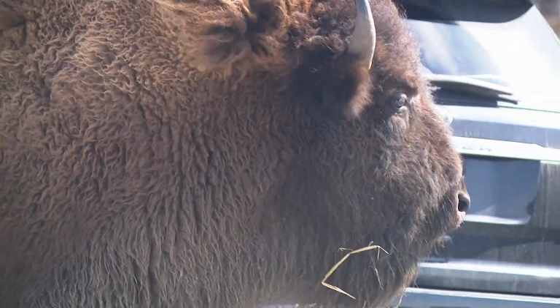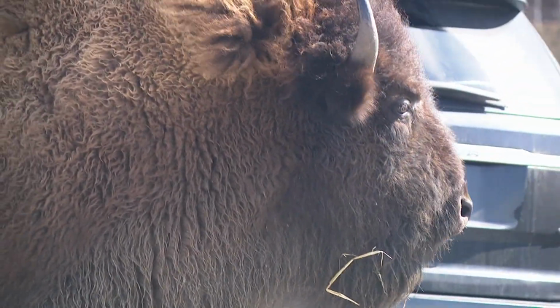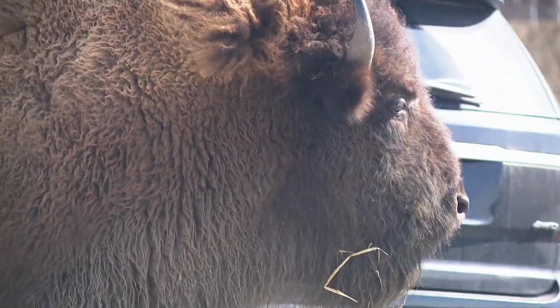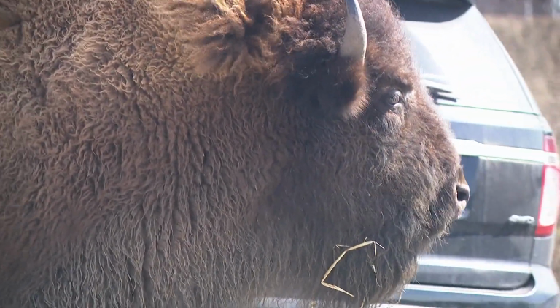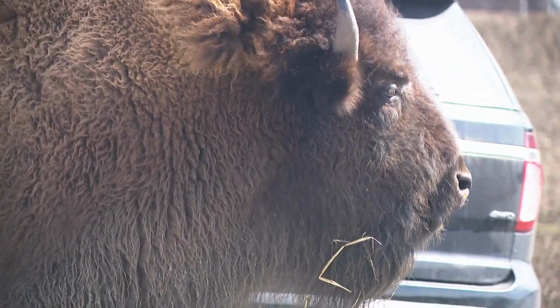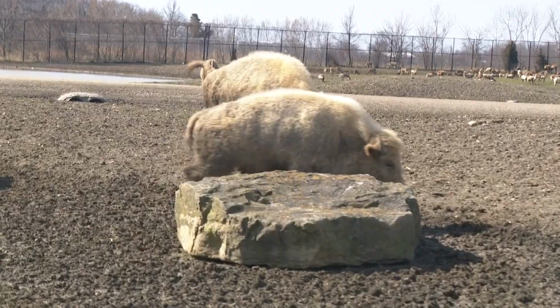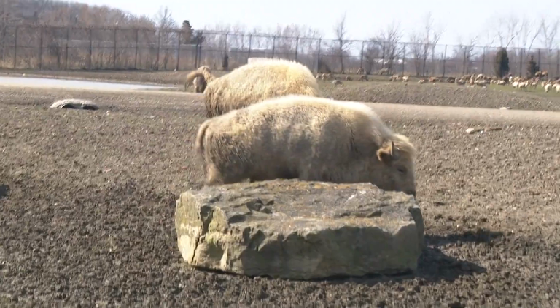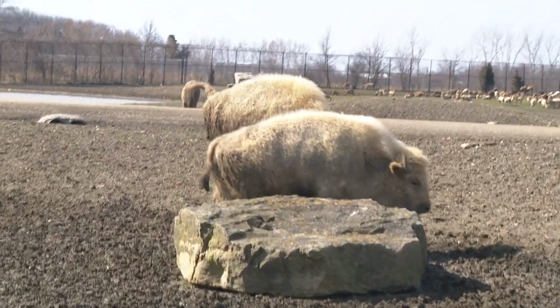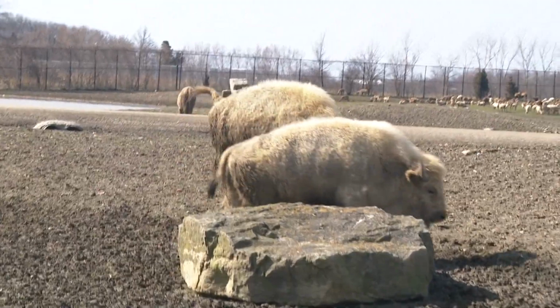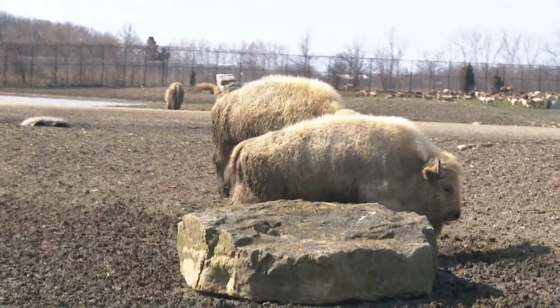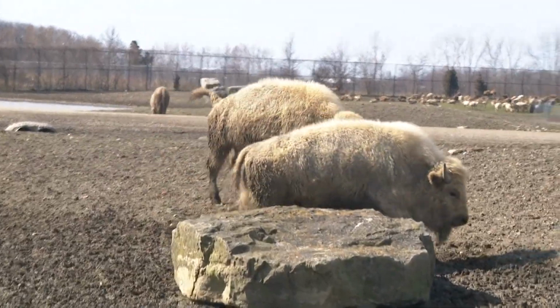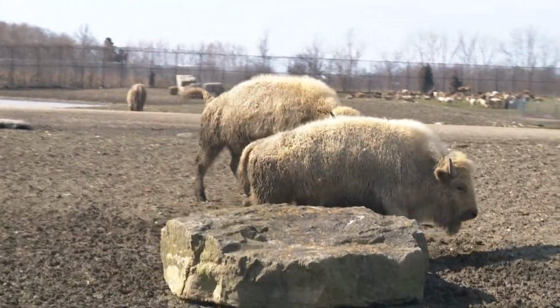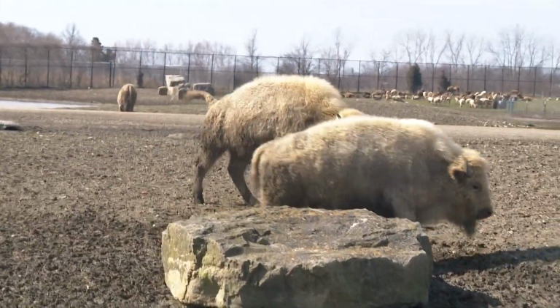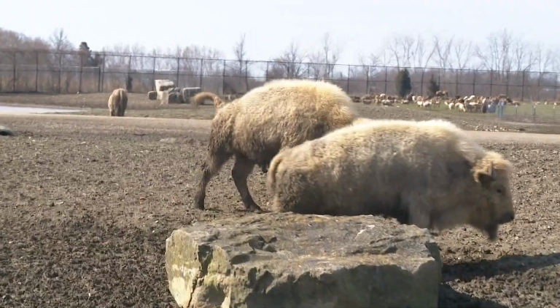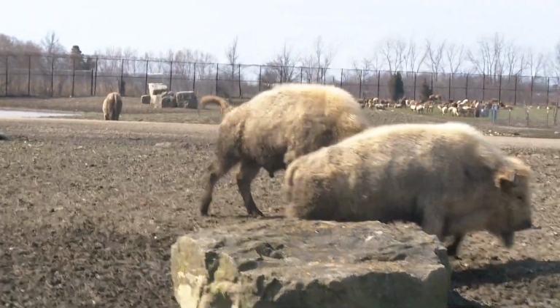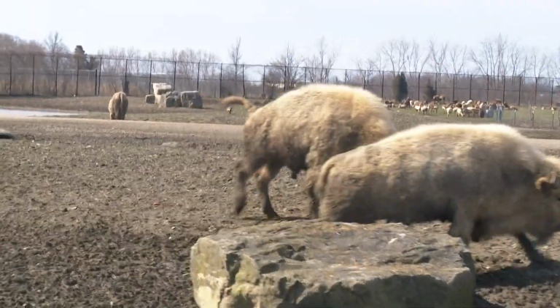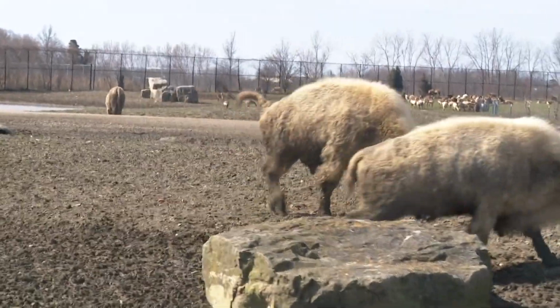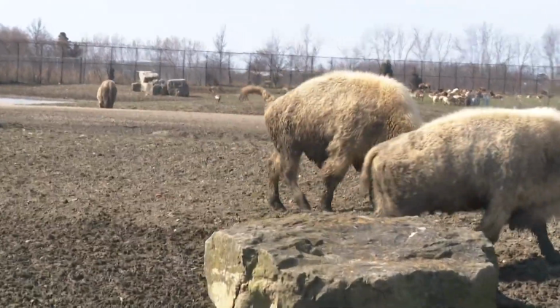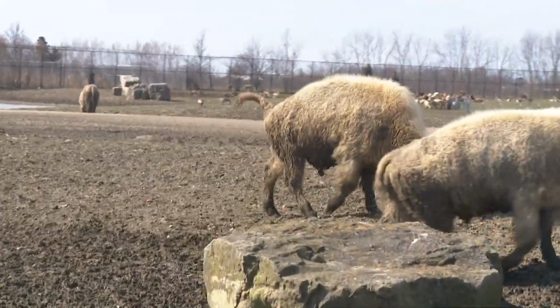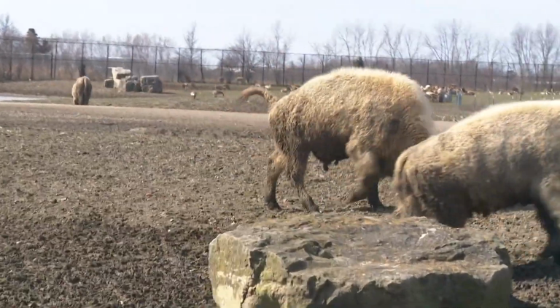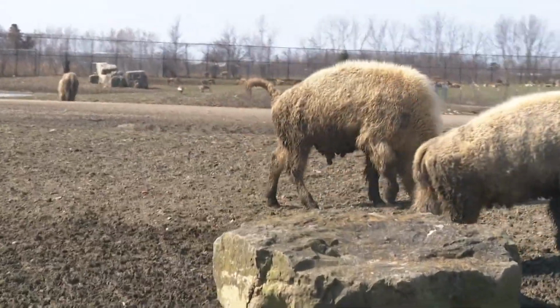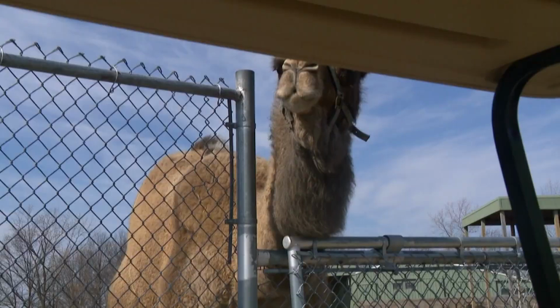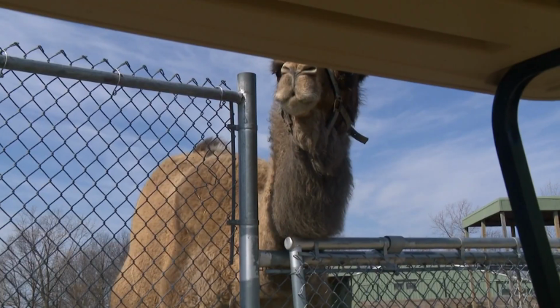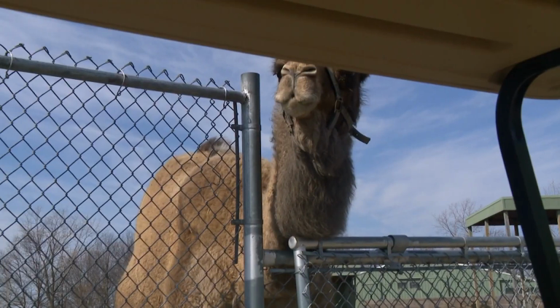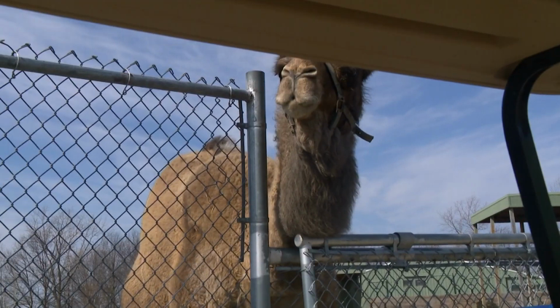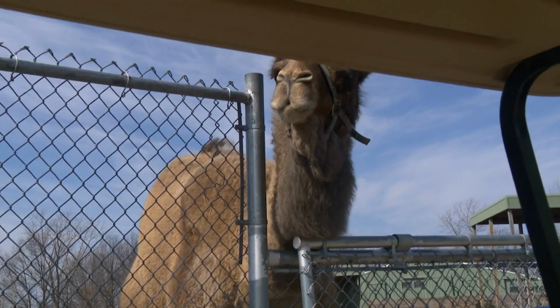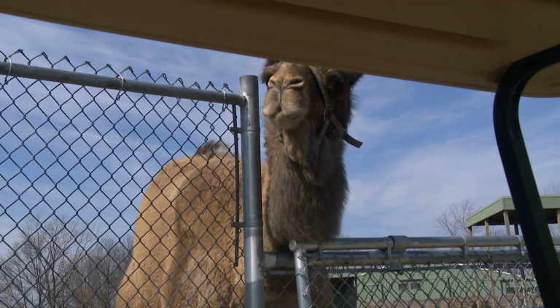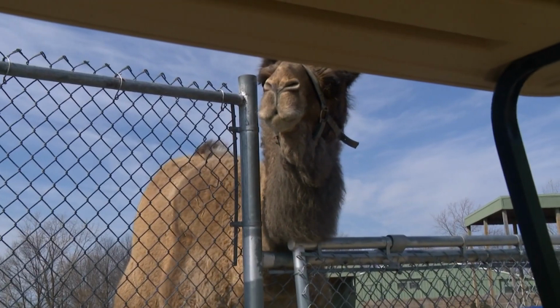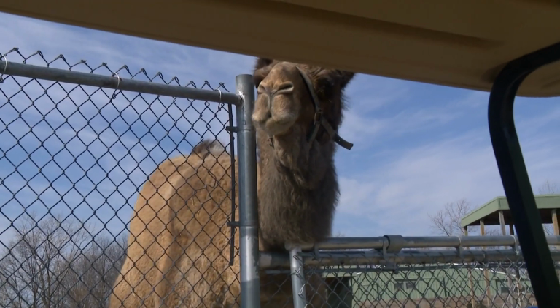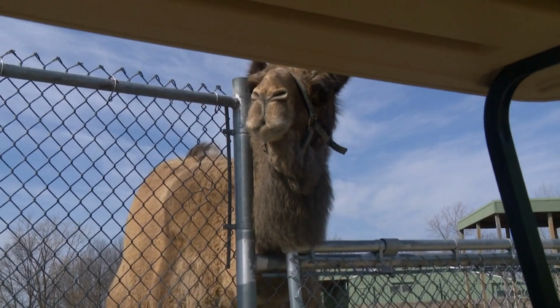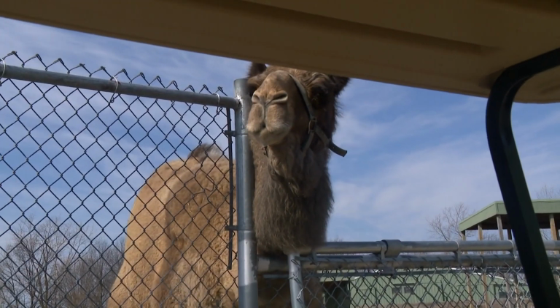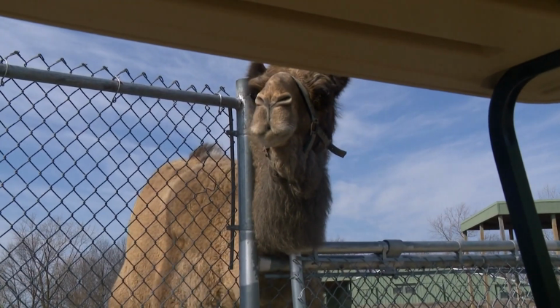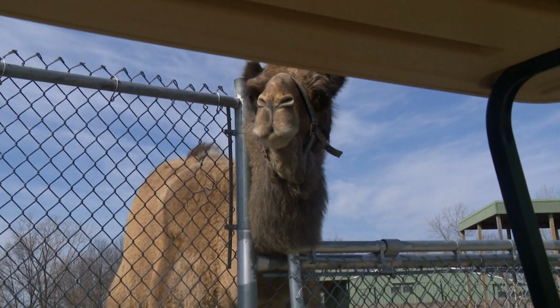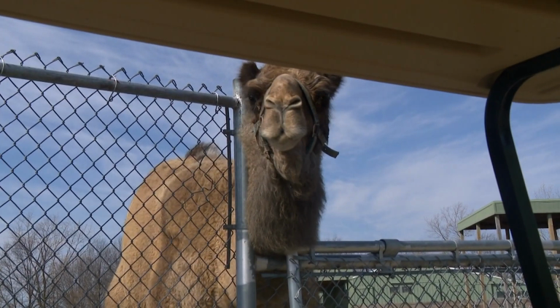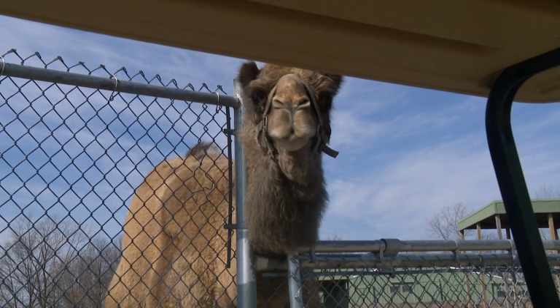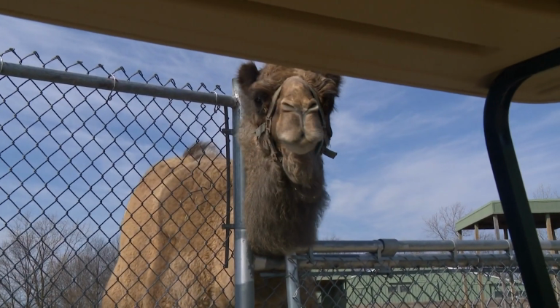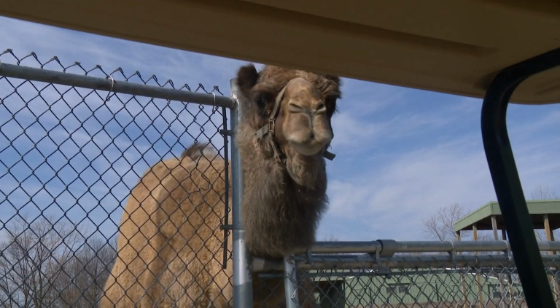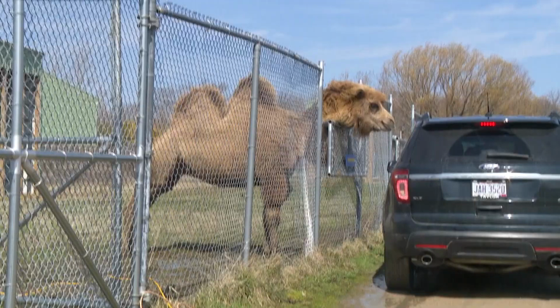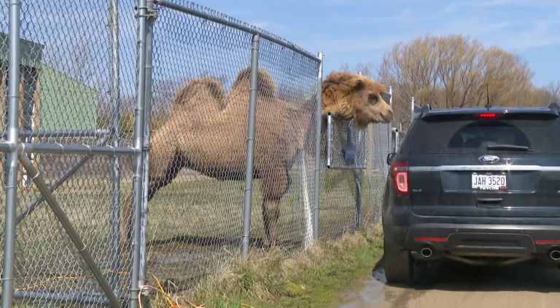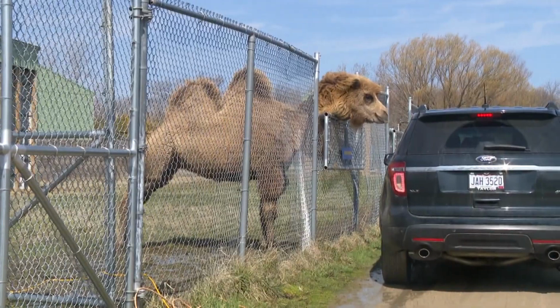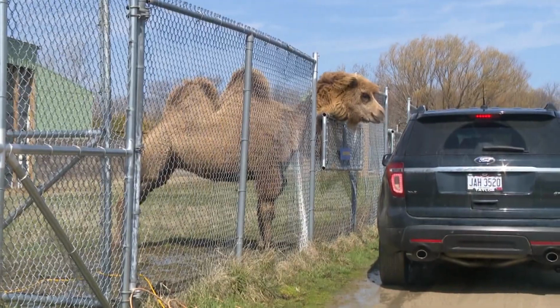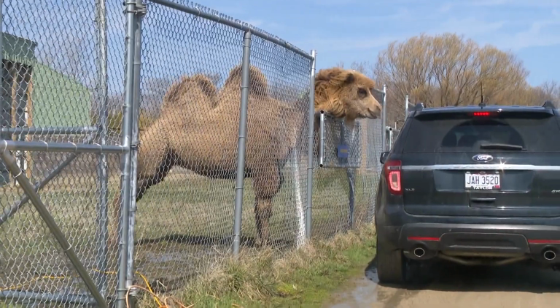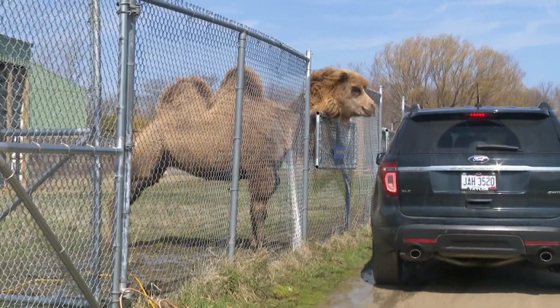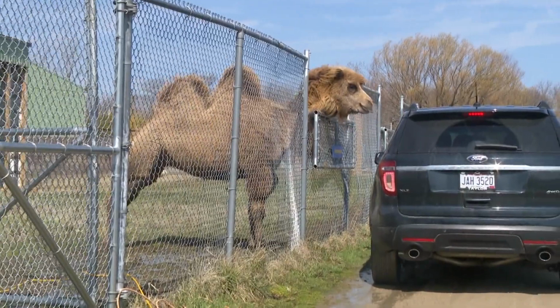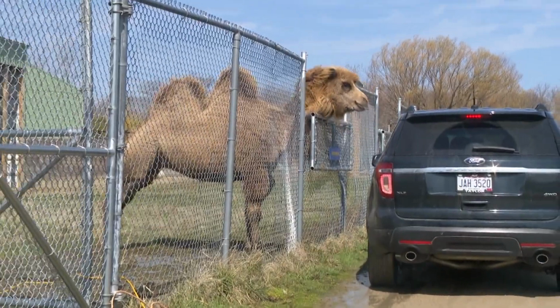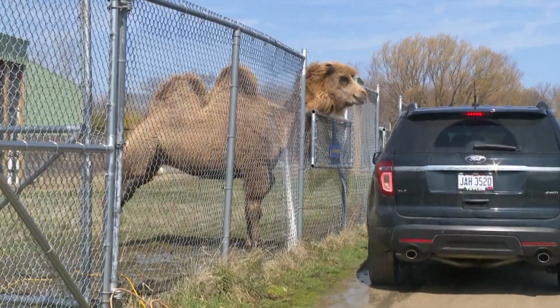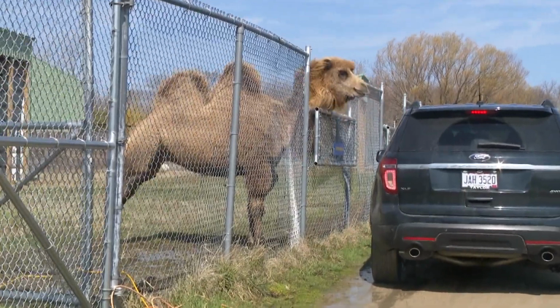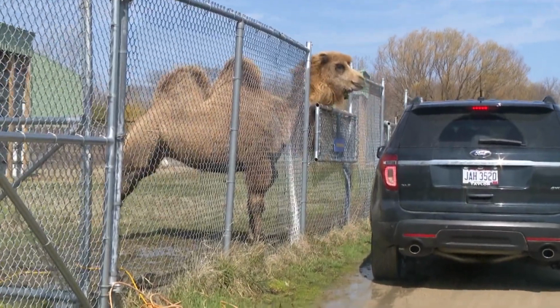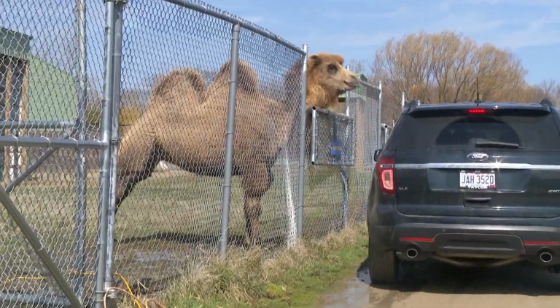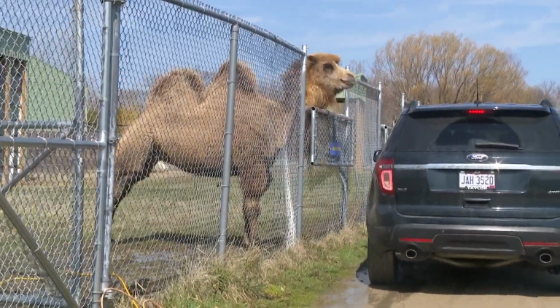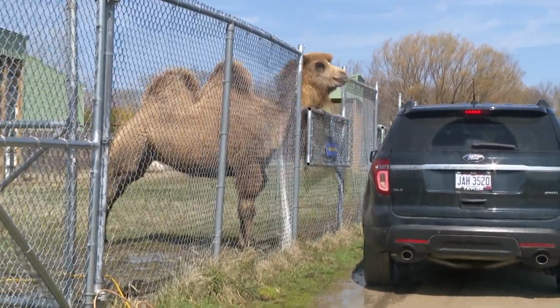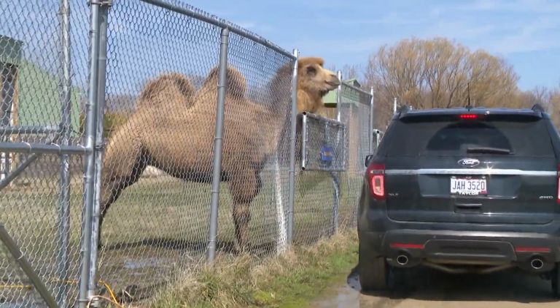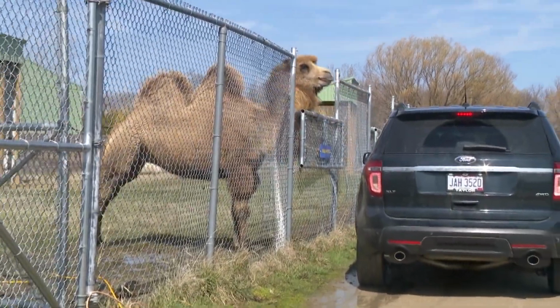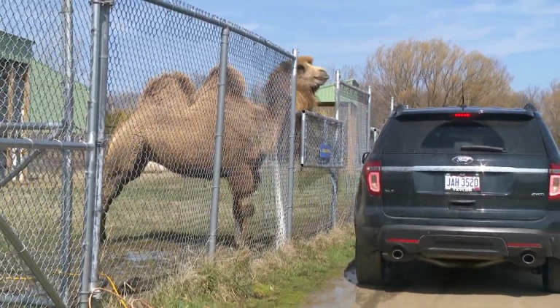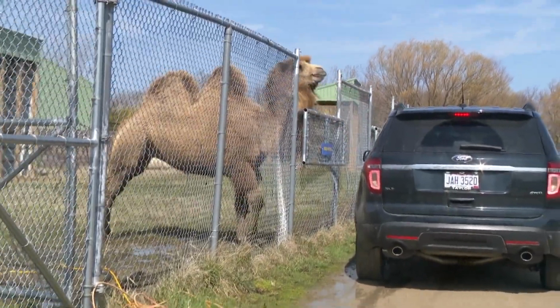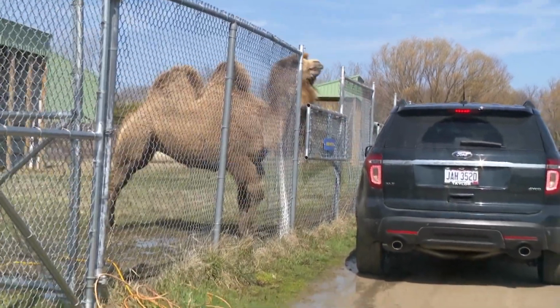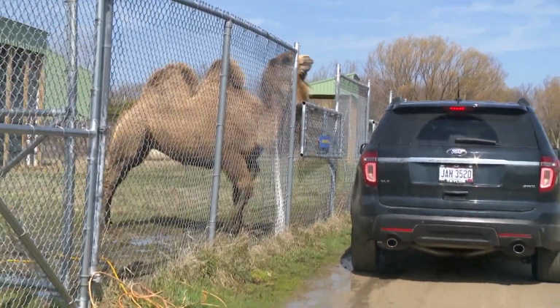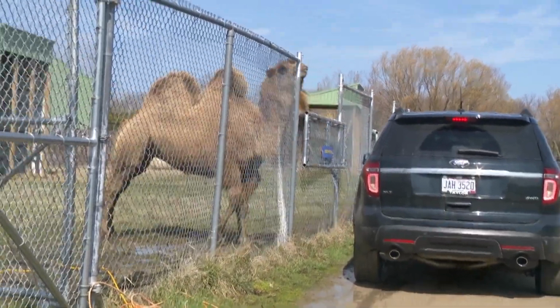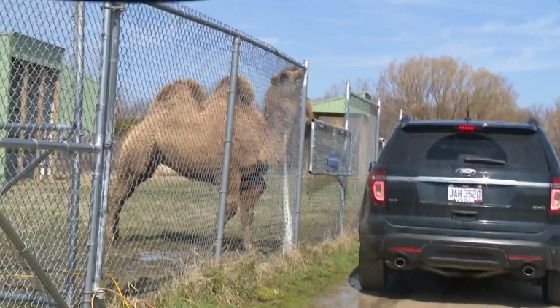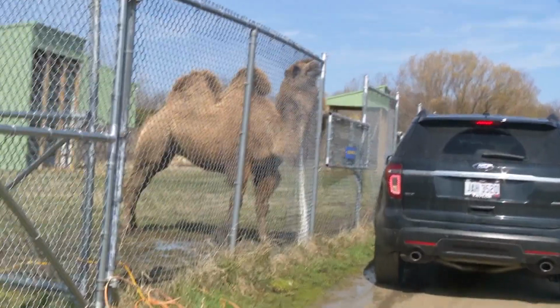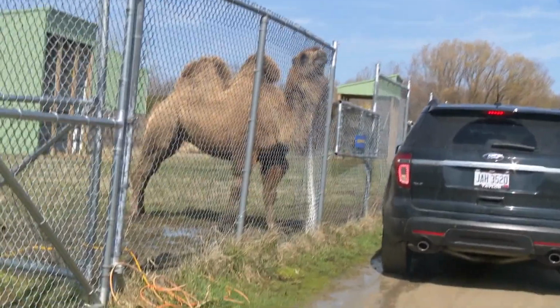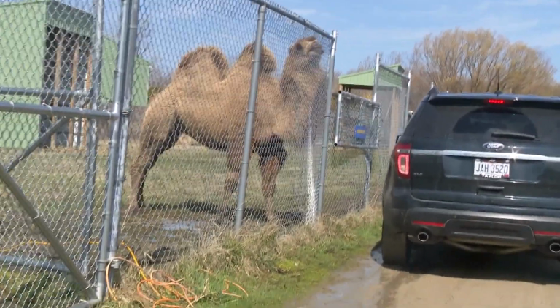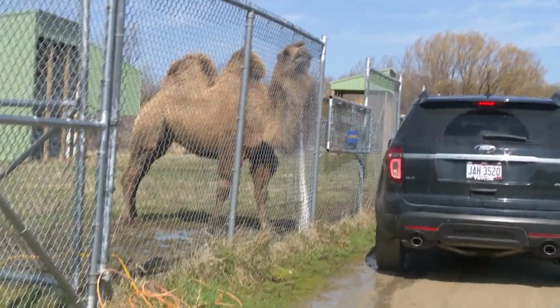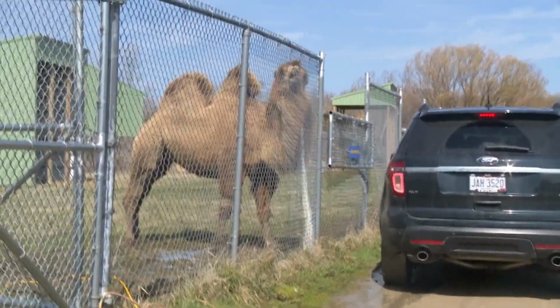This is definitely an interactive experience. We want to make sure that all our guests realize when they come here, they're going to get to experience these animals up close and personal. The camel took his cup!